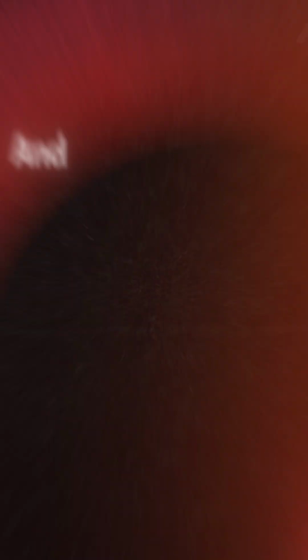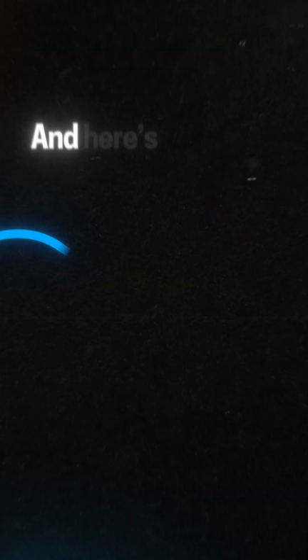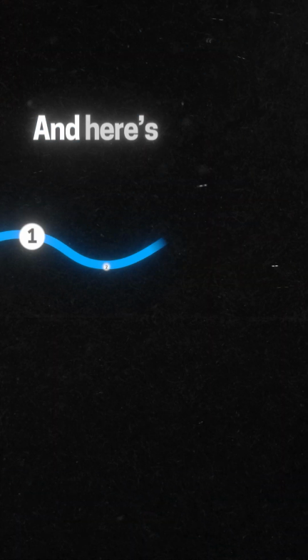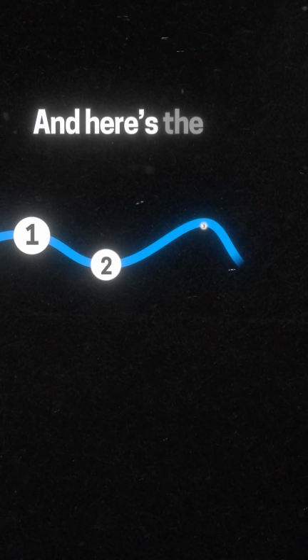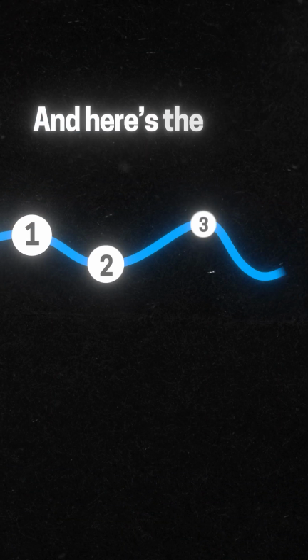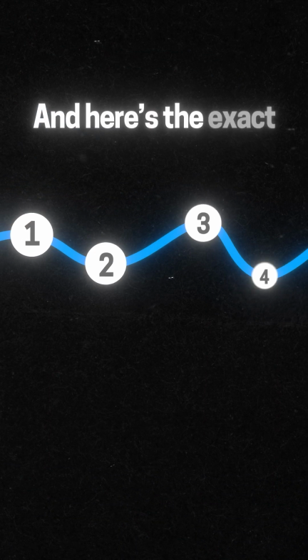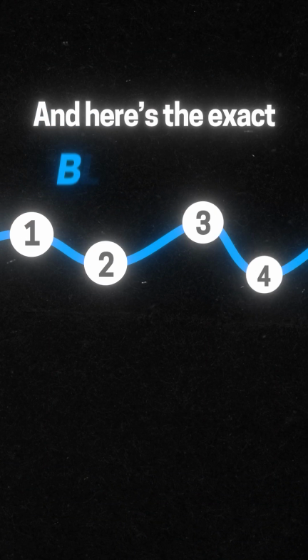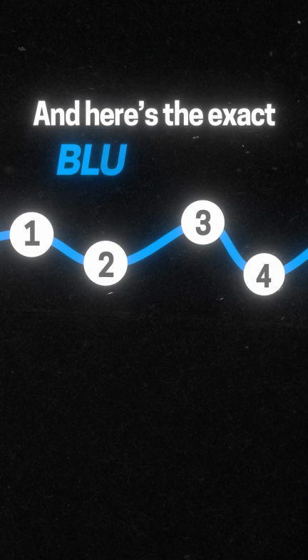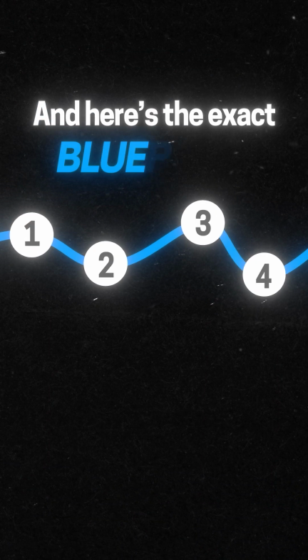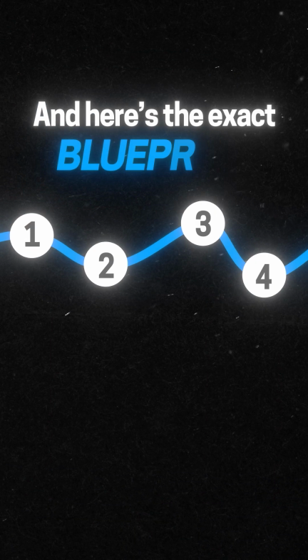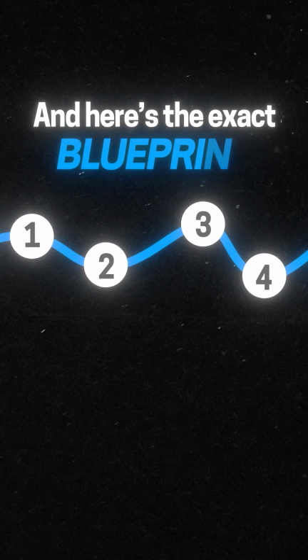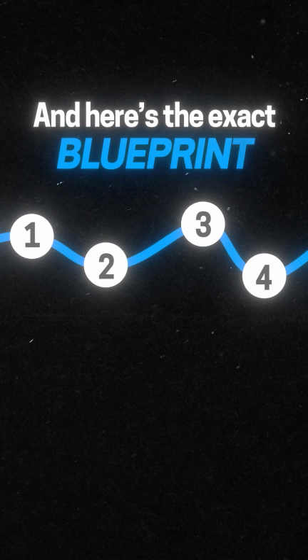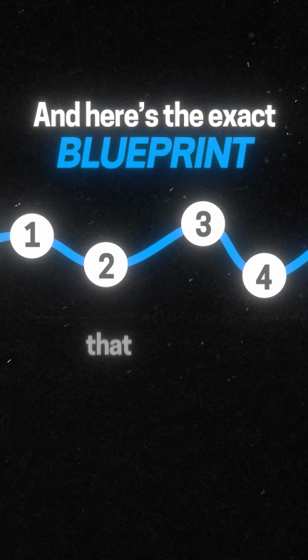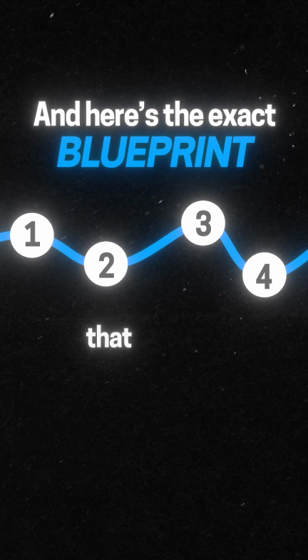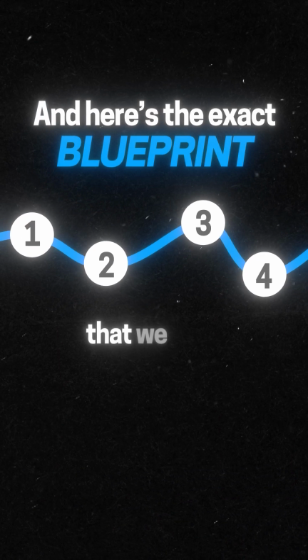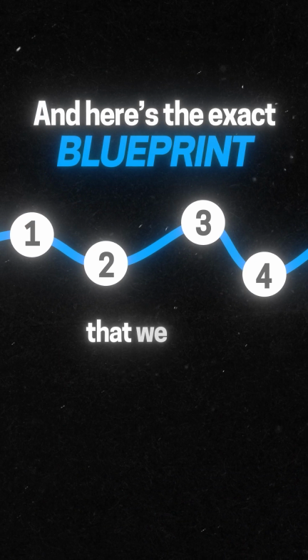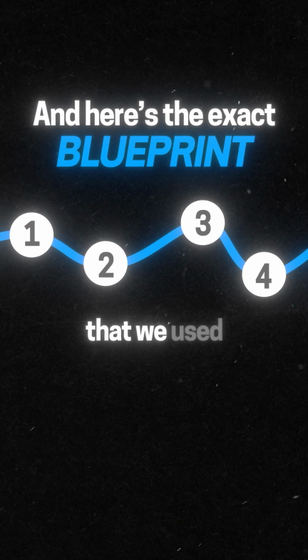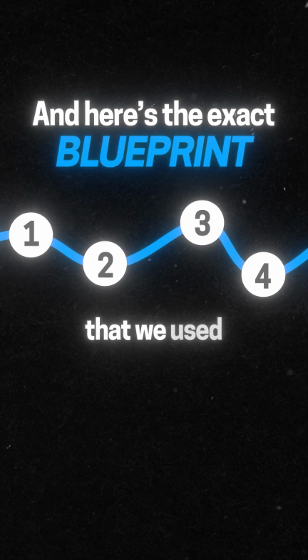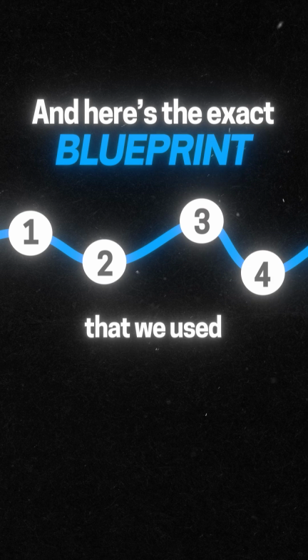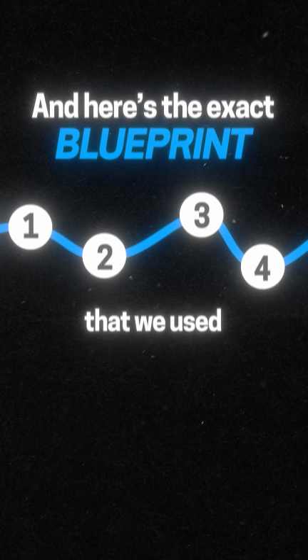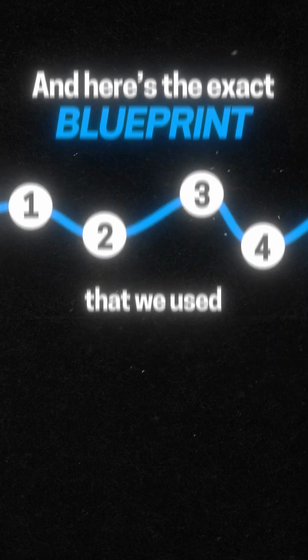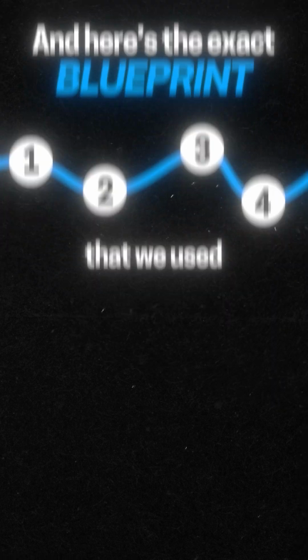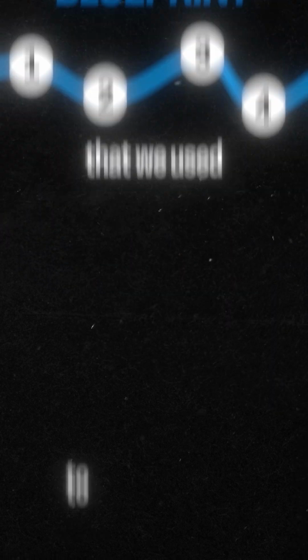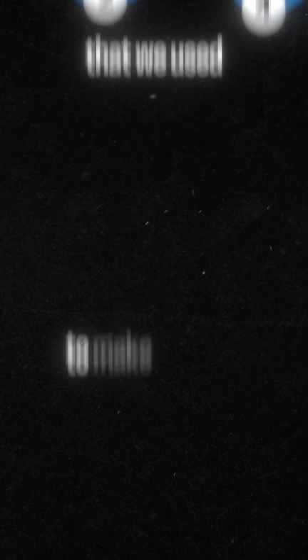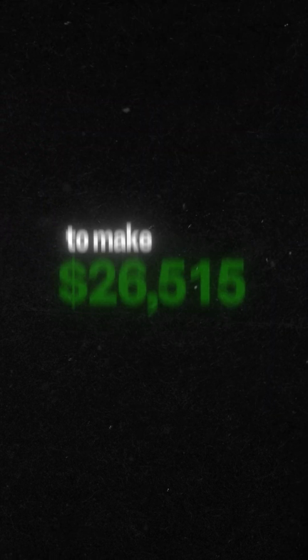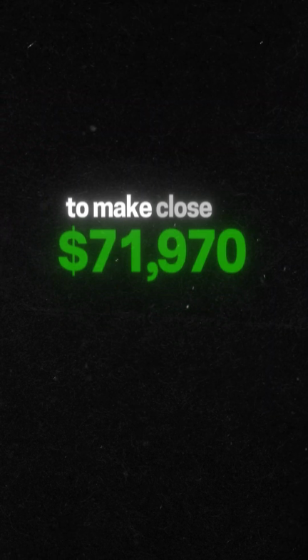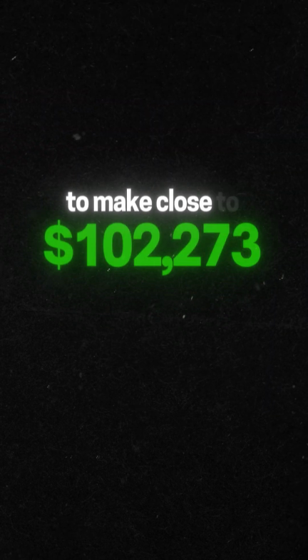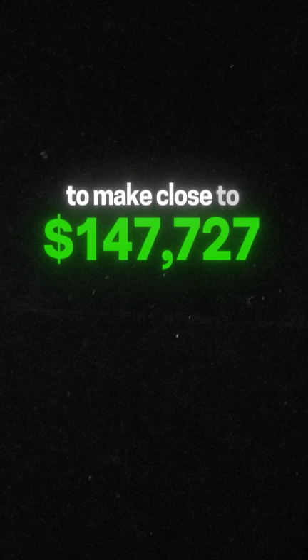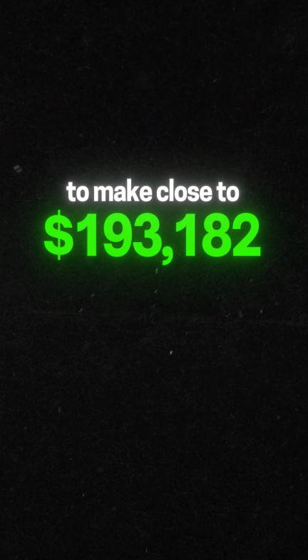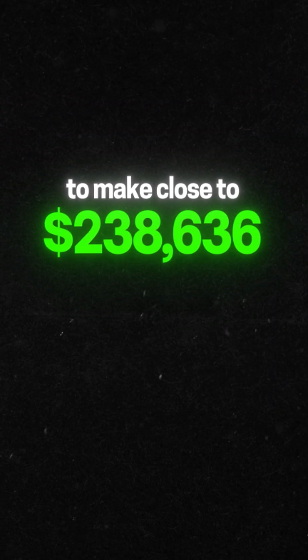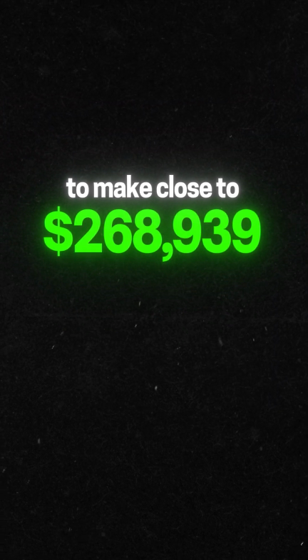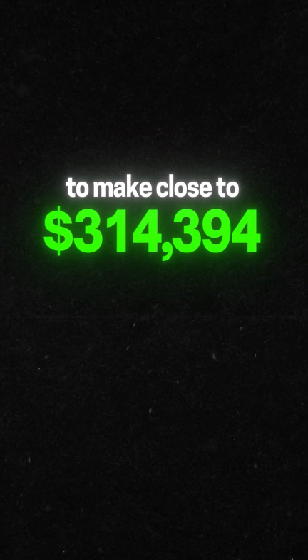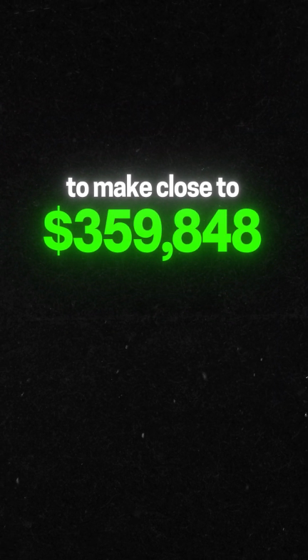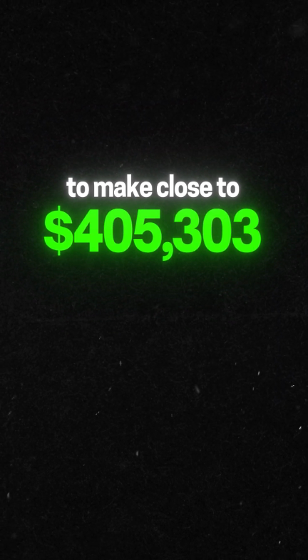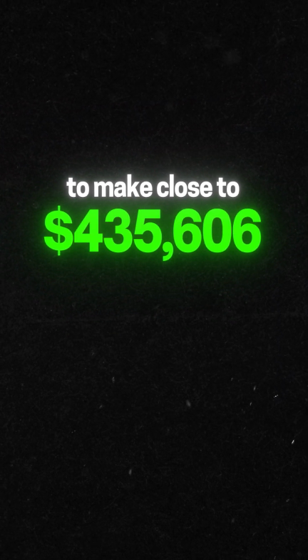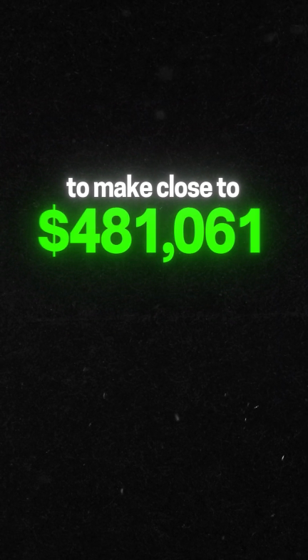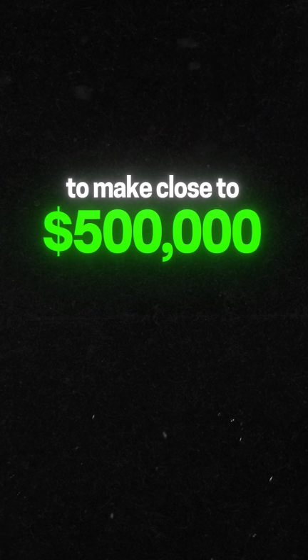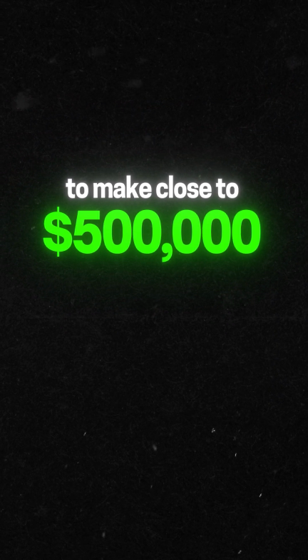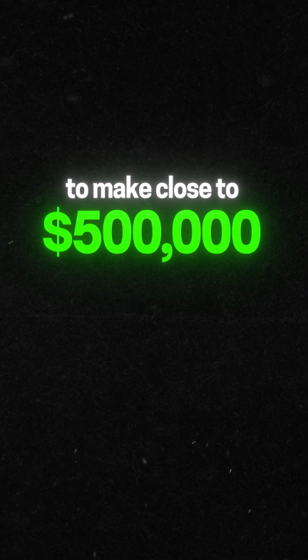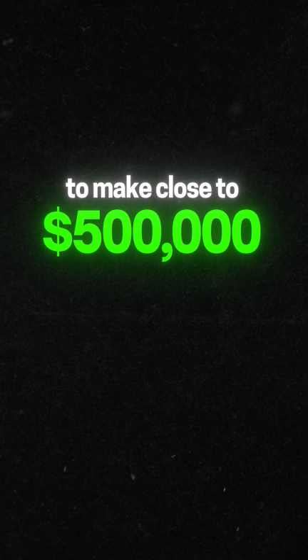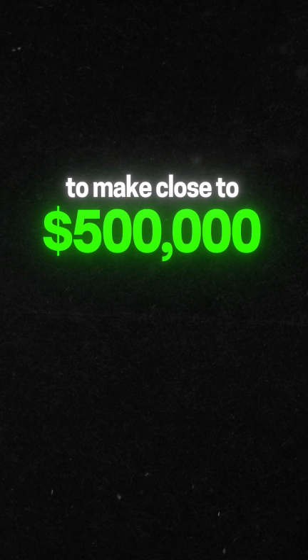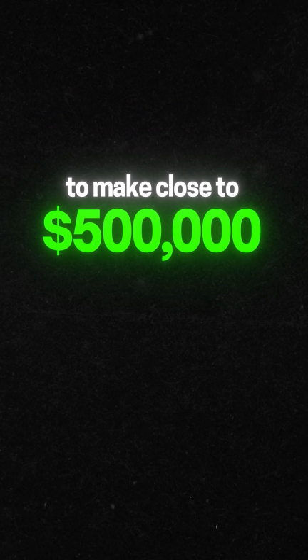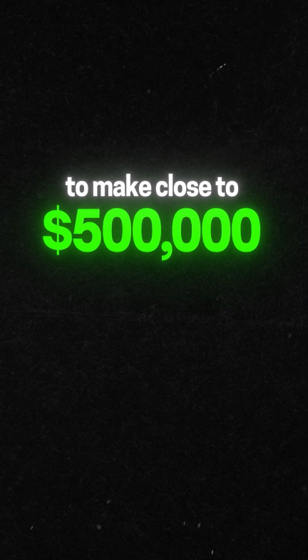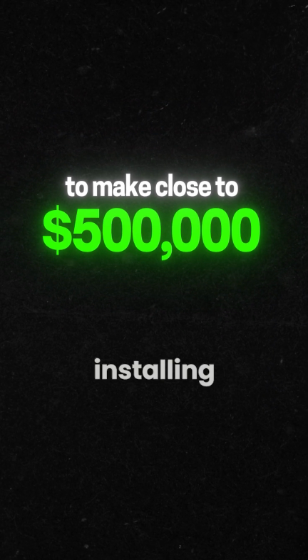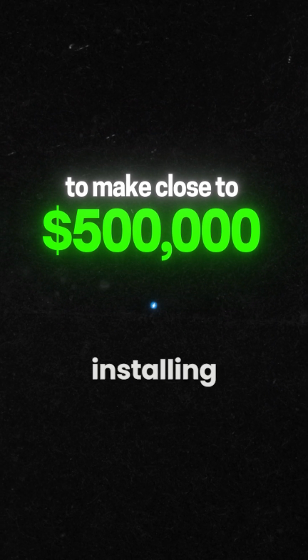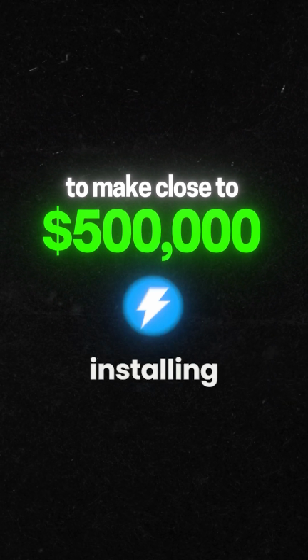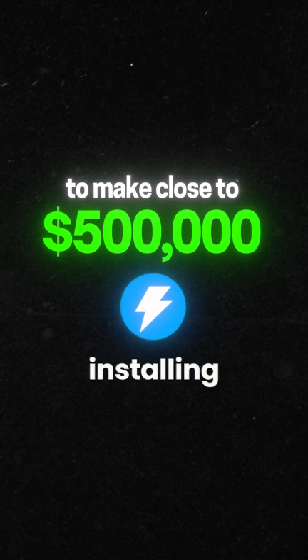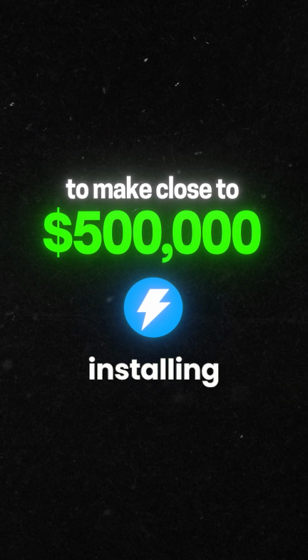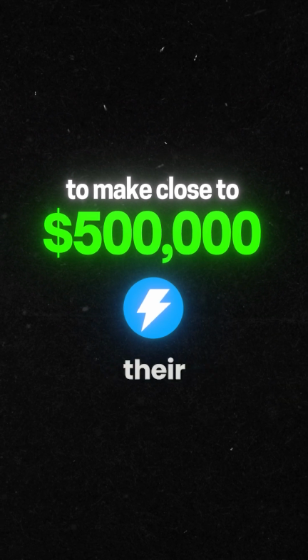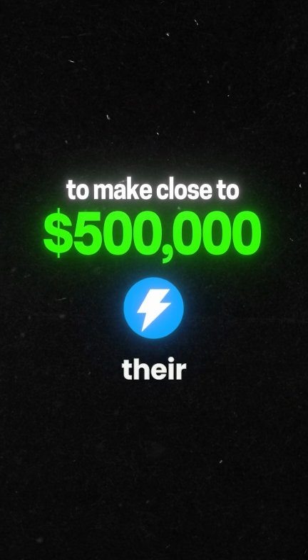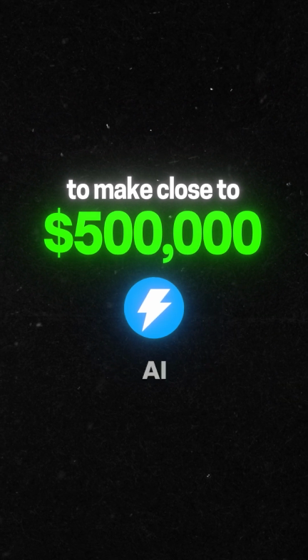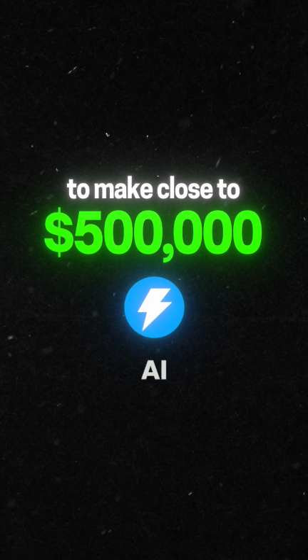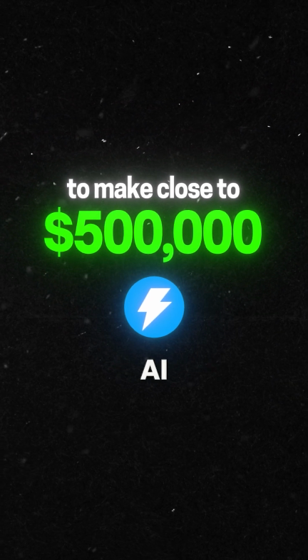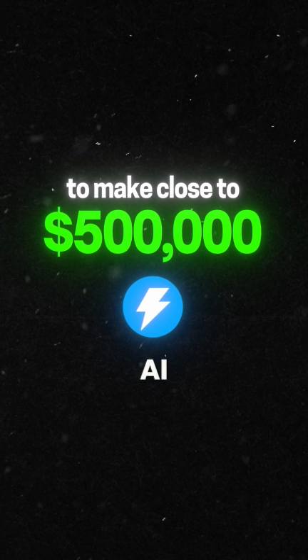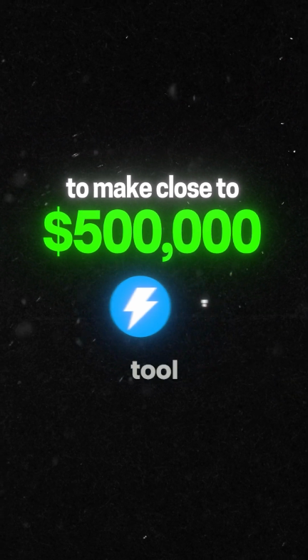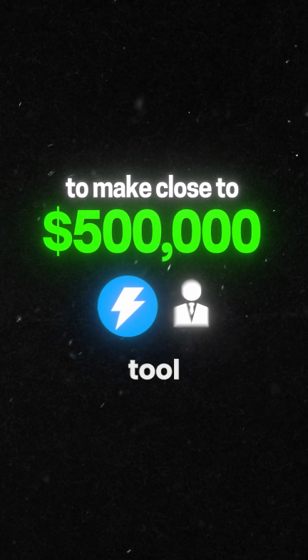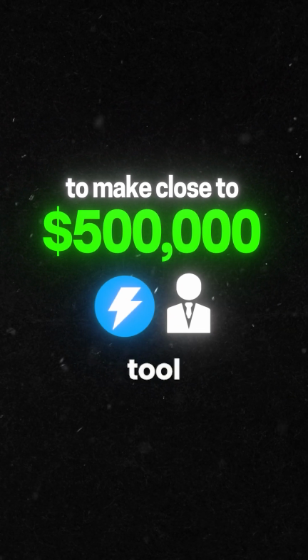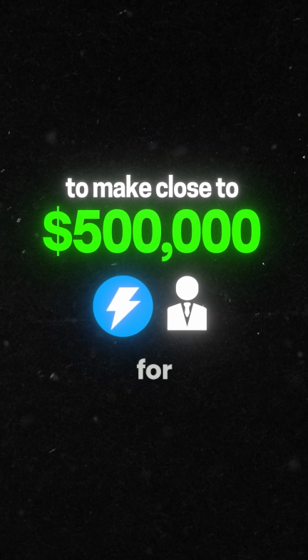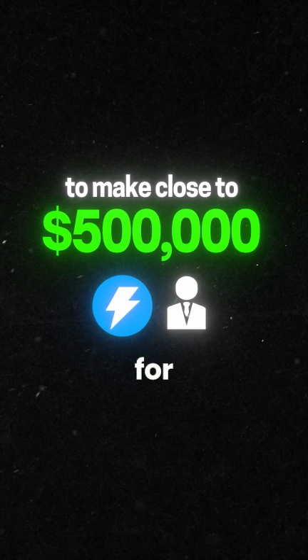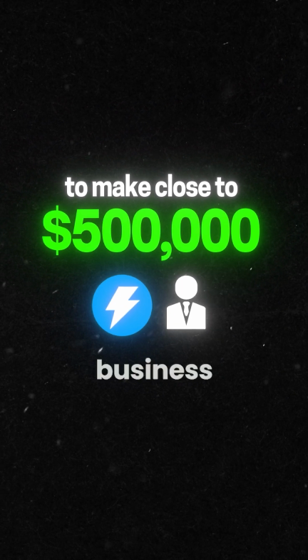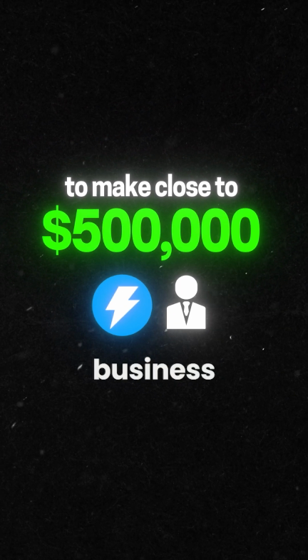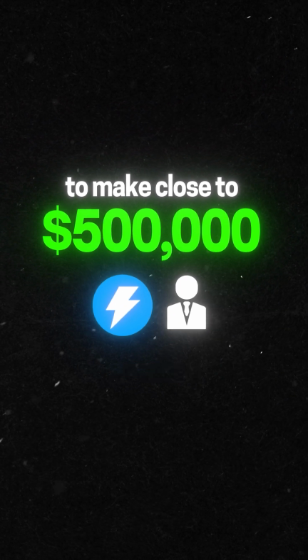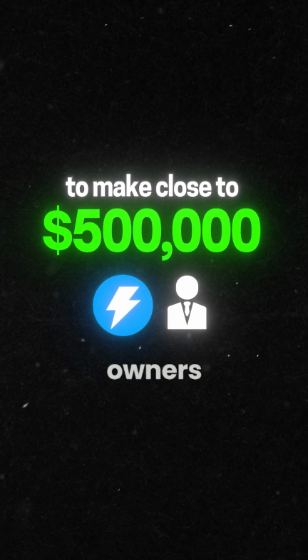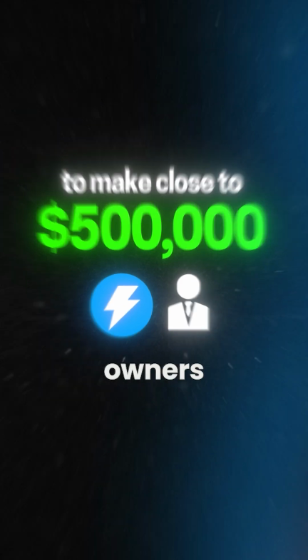And here's the exact blueprint that we used to make close to $500,000 installing their AI tool for business owners.